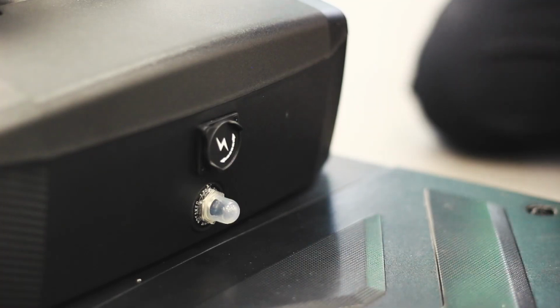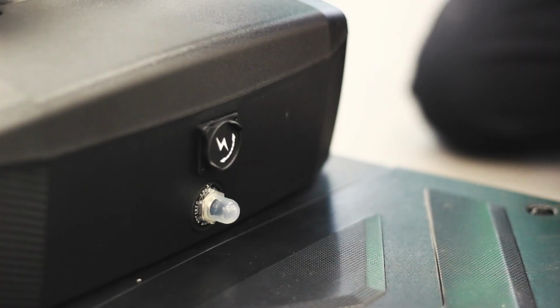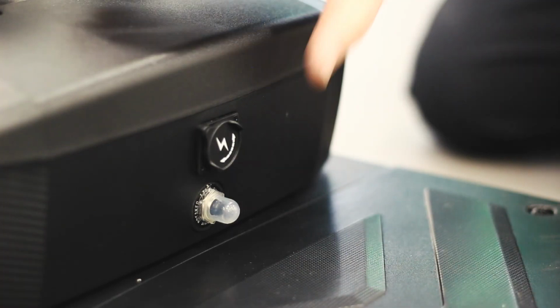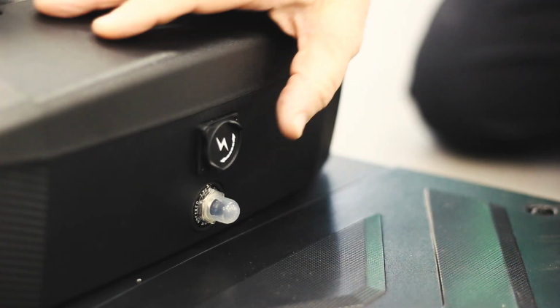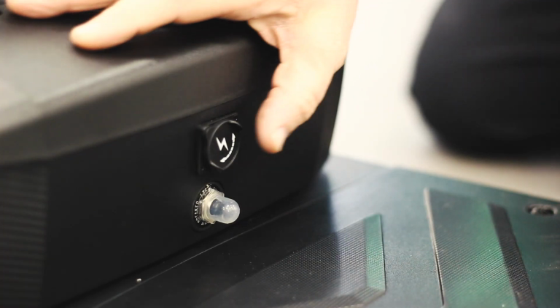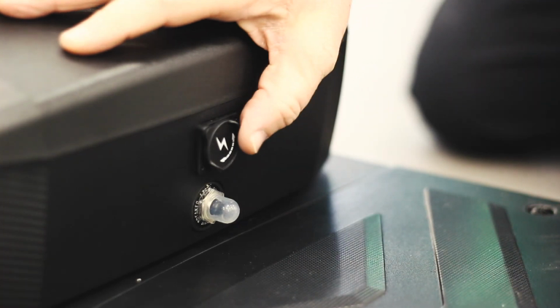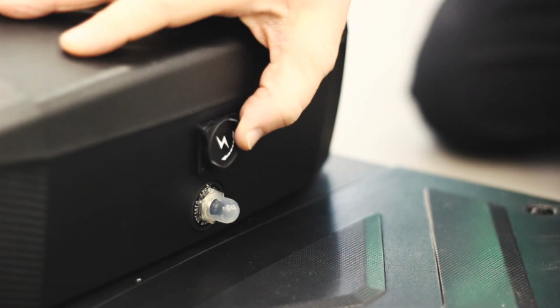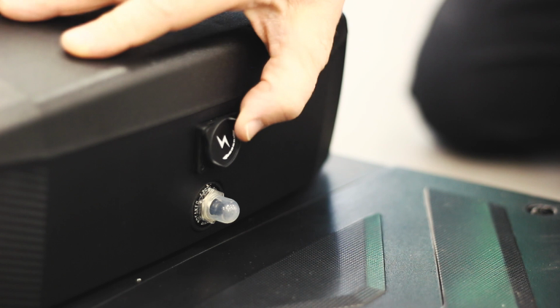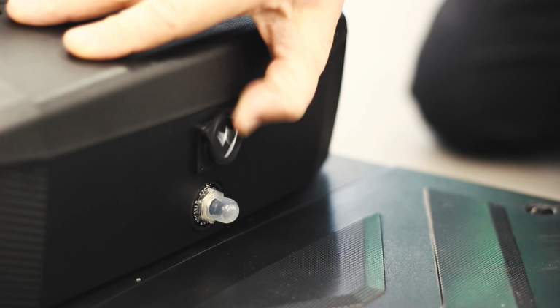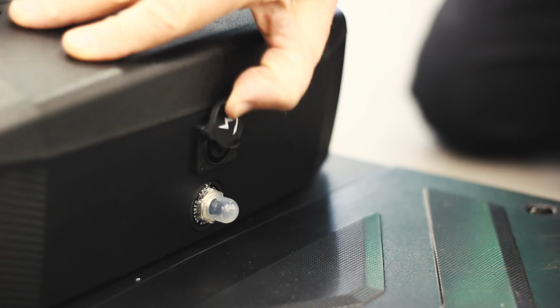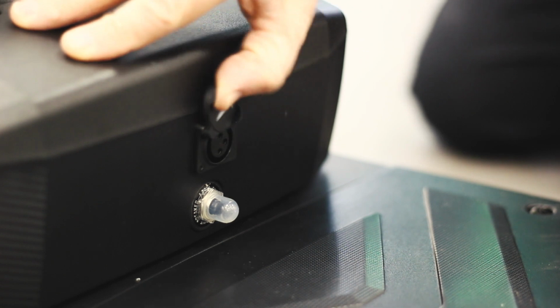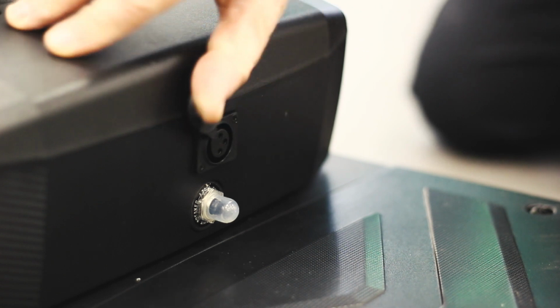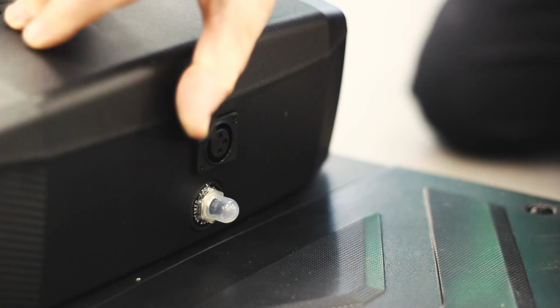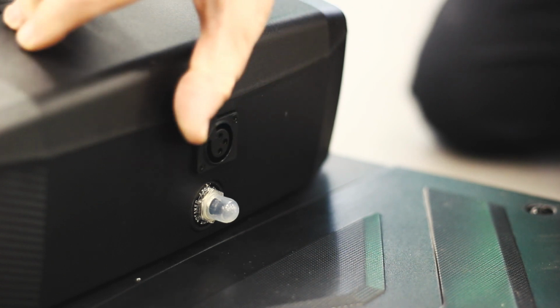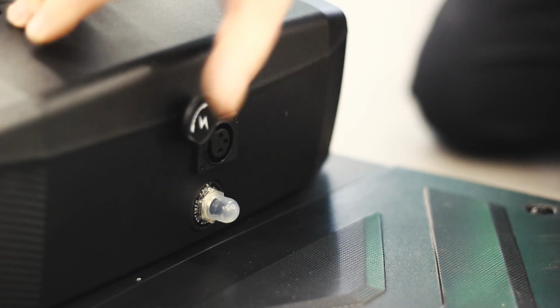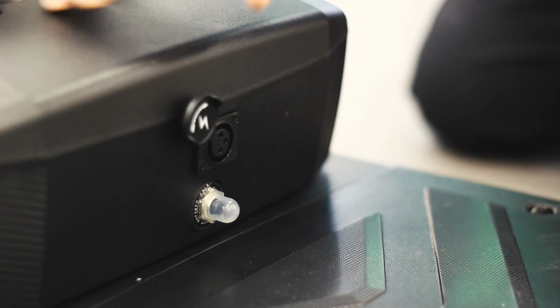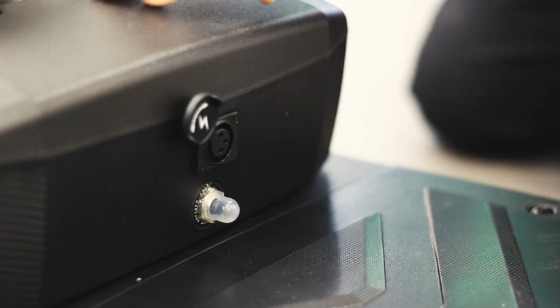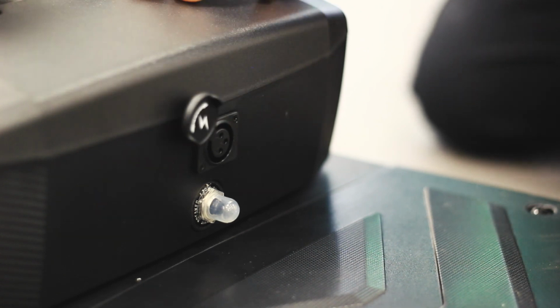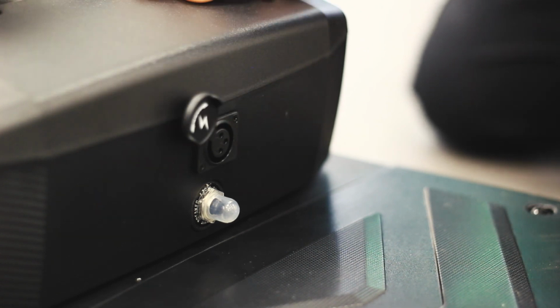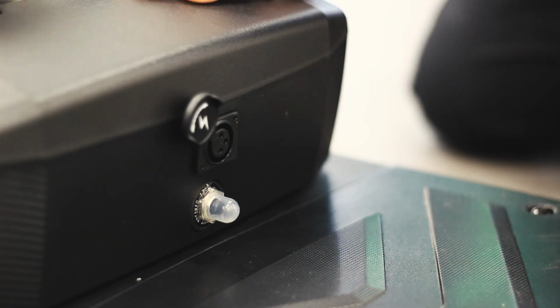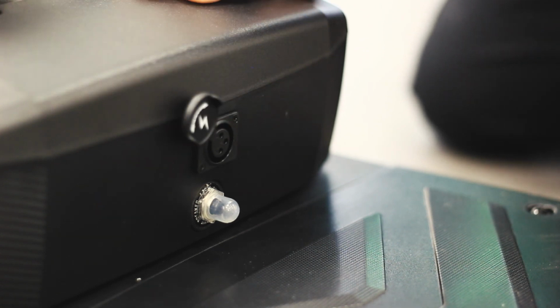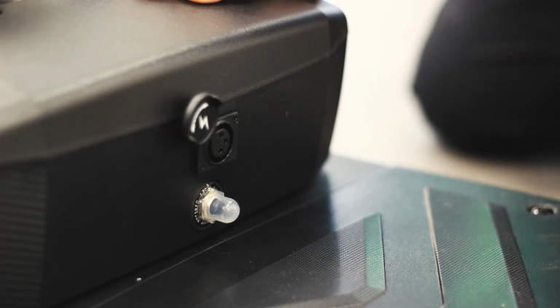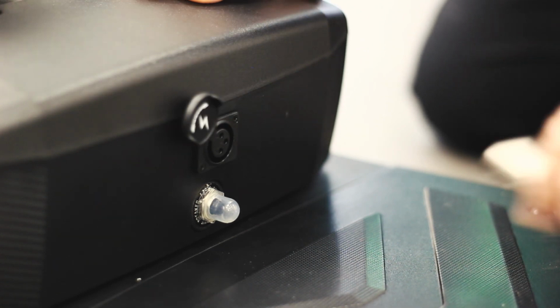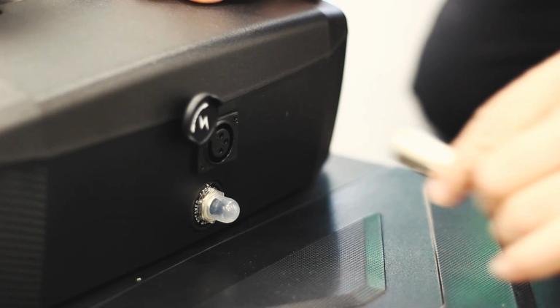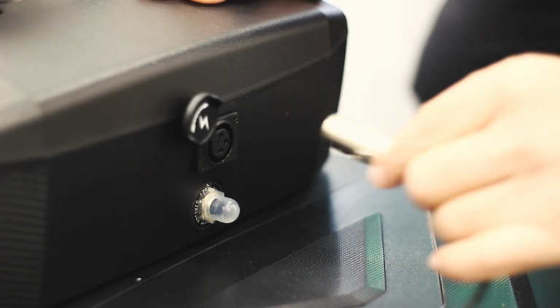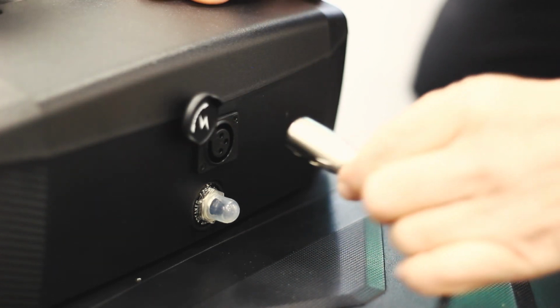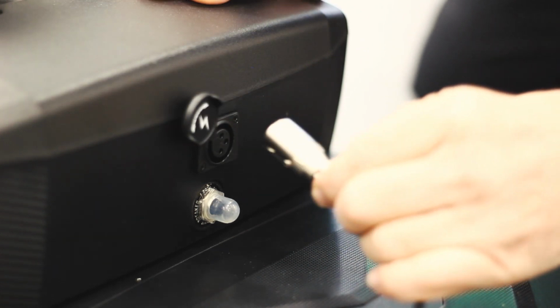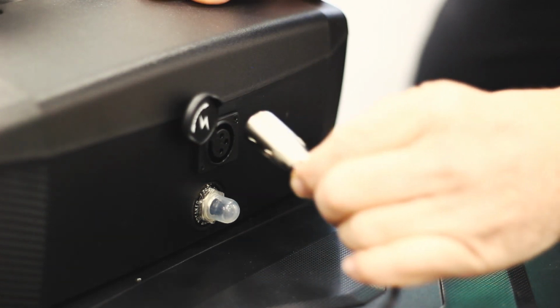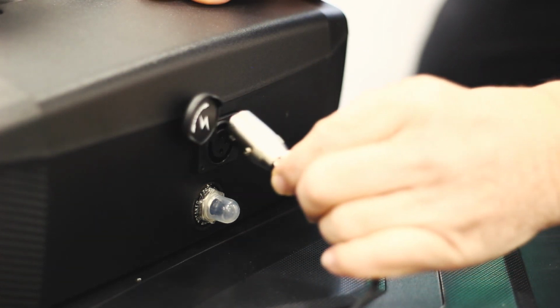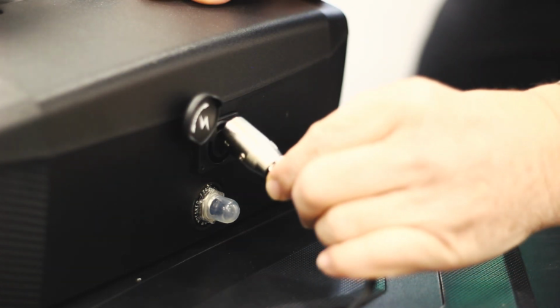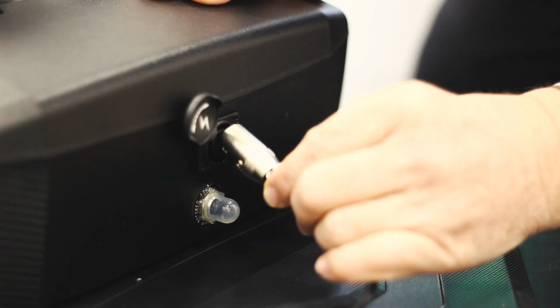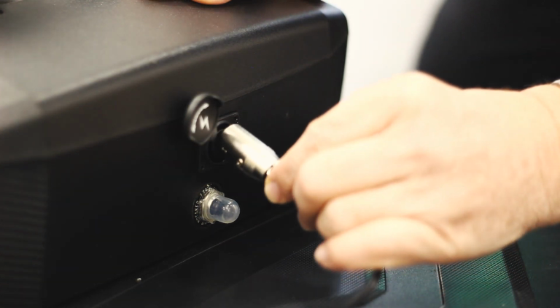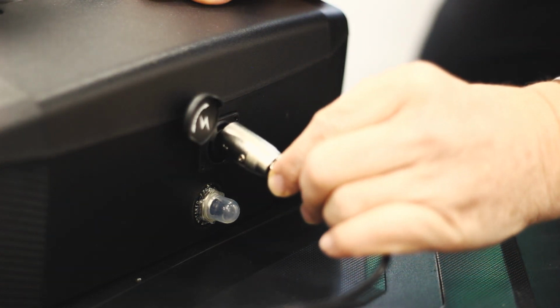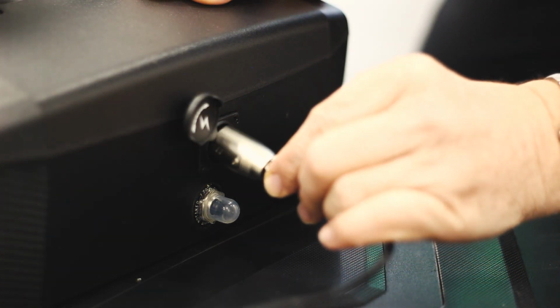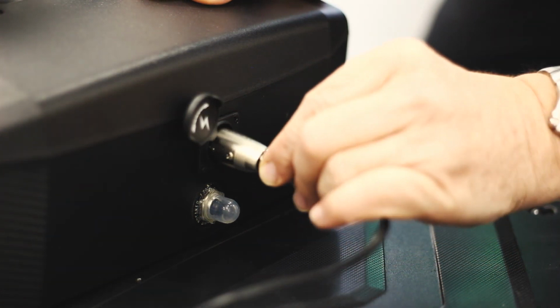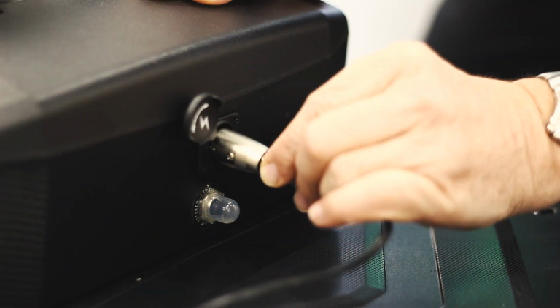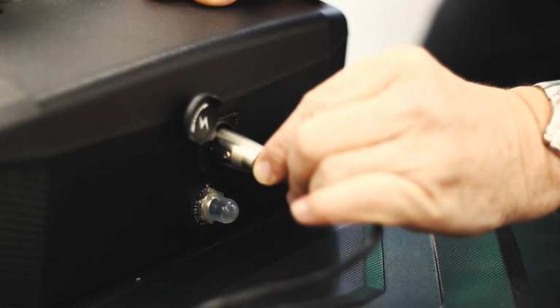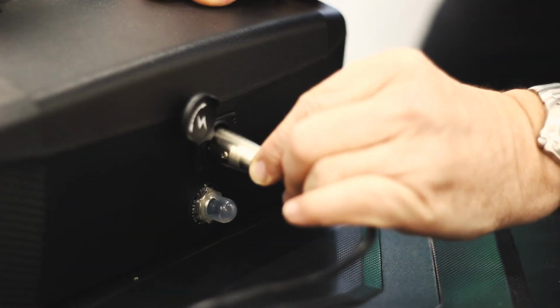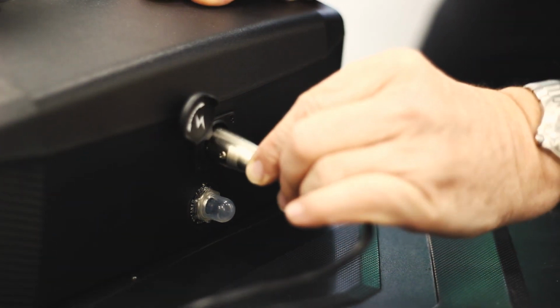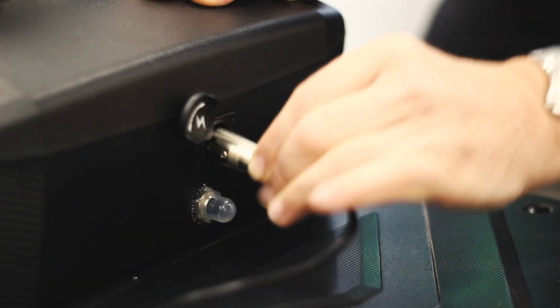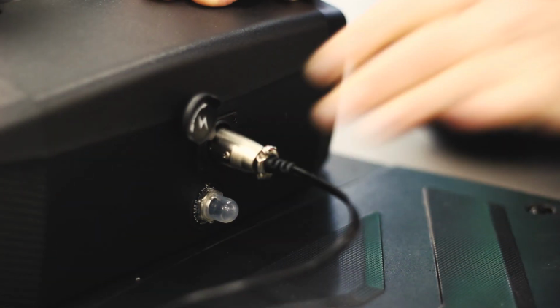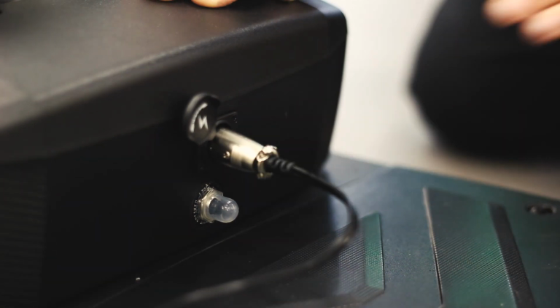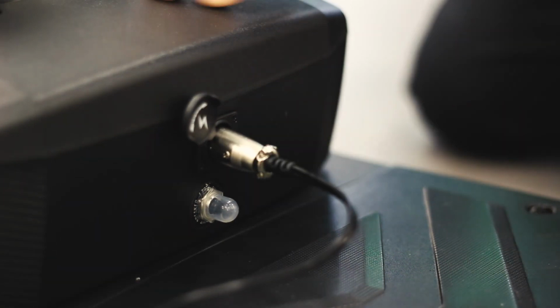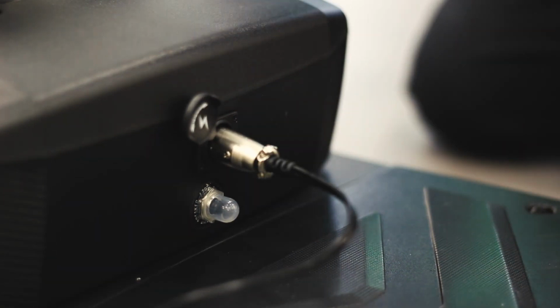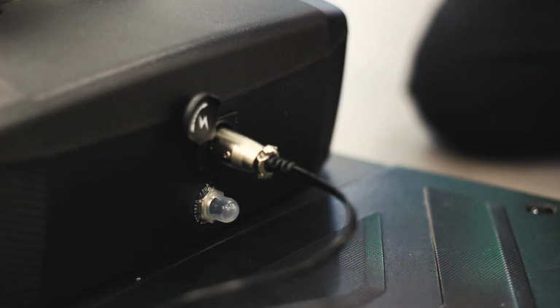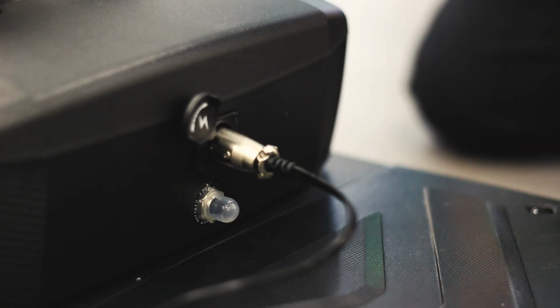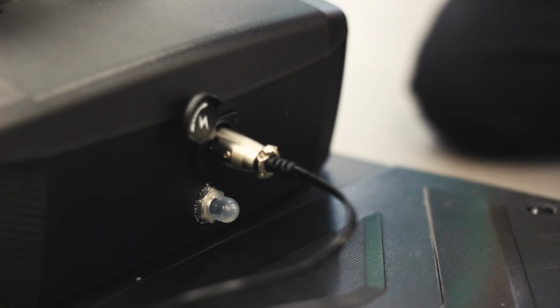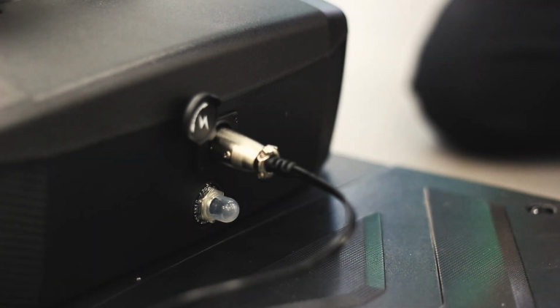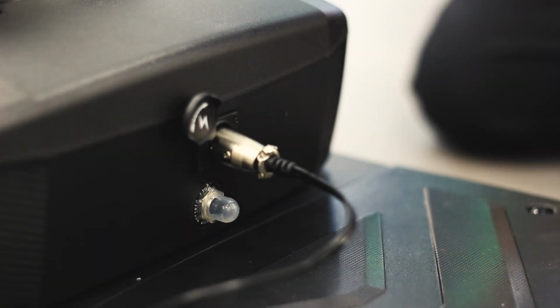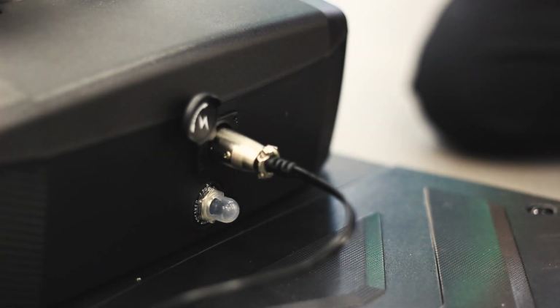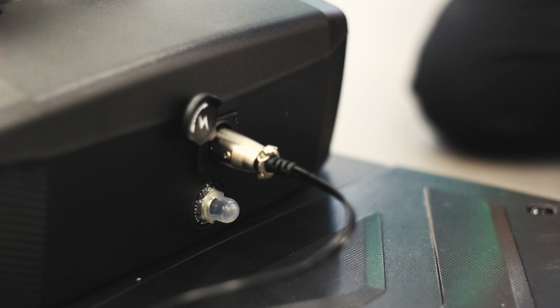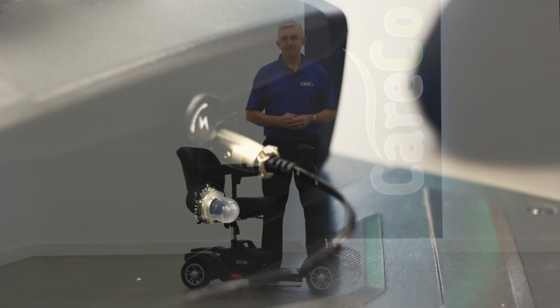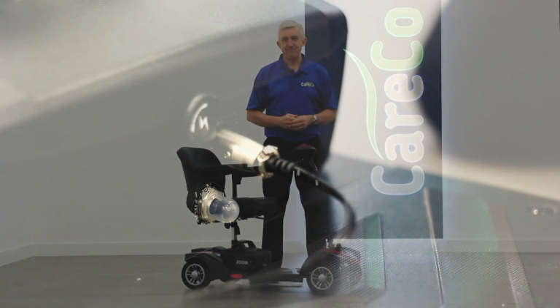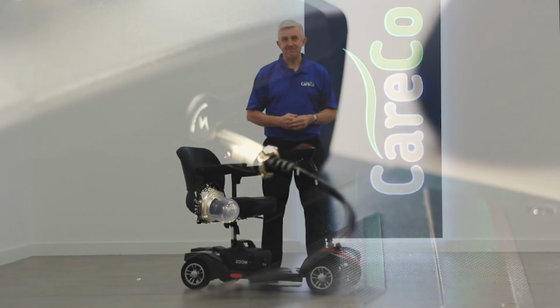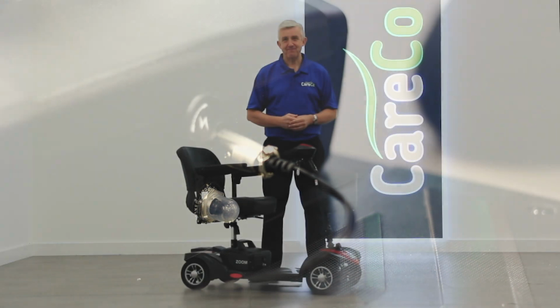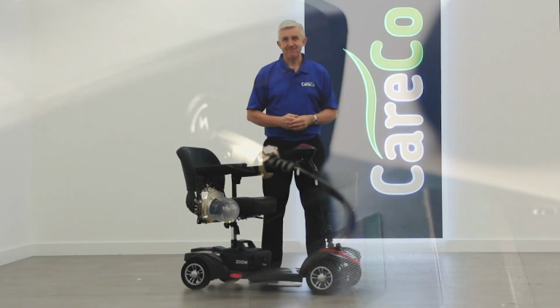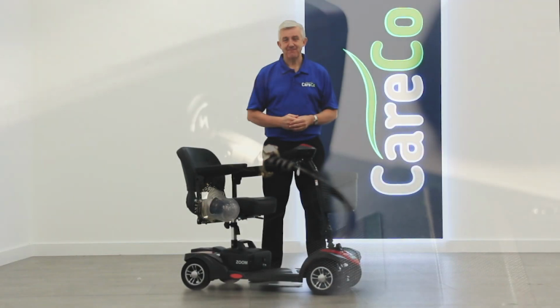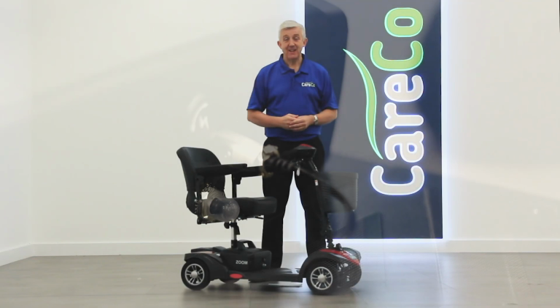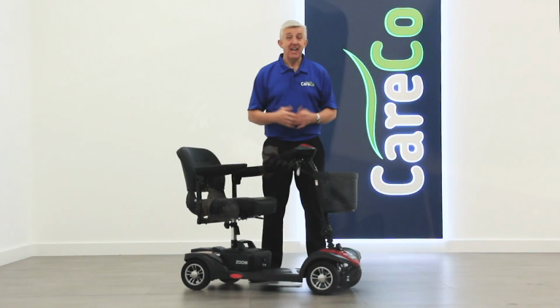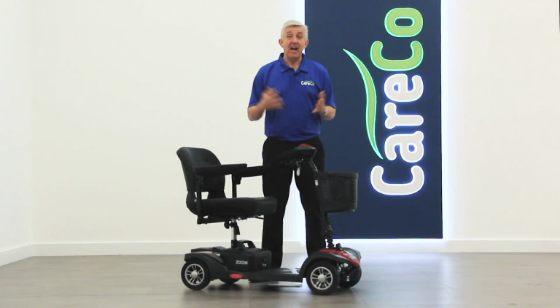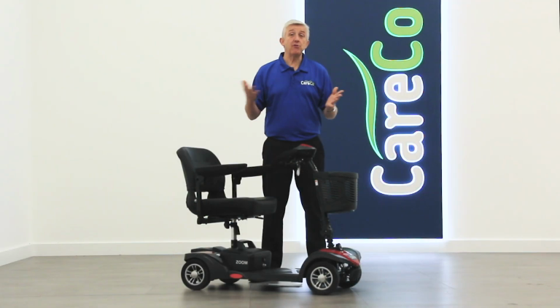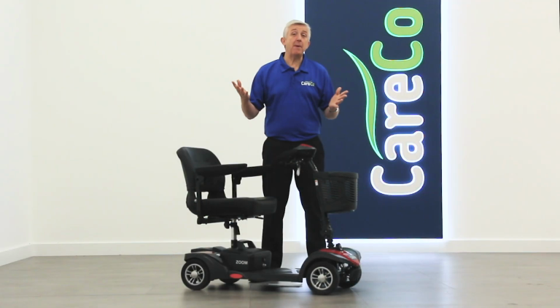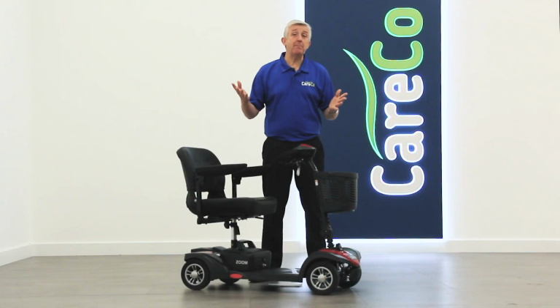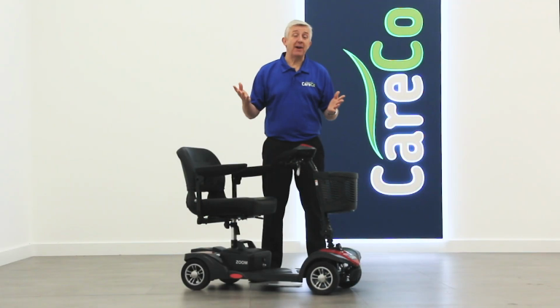To insert the charger, just move the cover and connect the charger, taking care not to damage the pins.